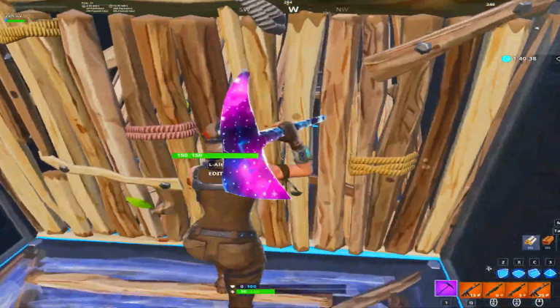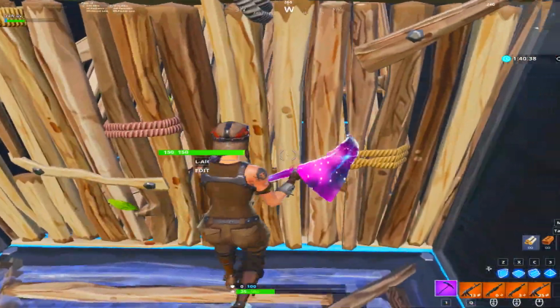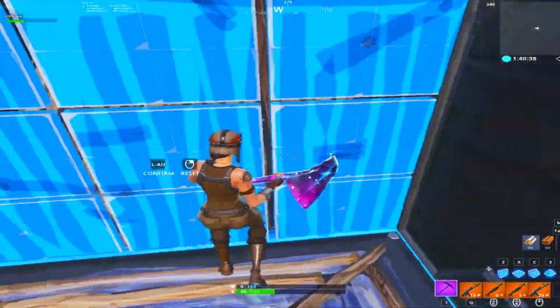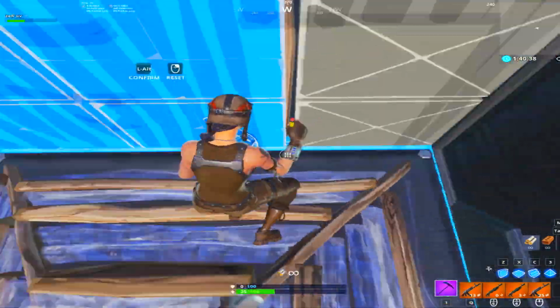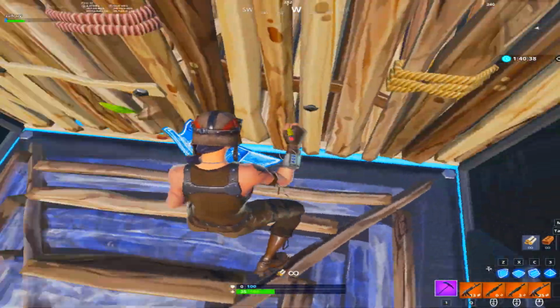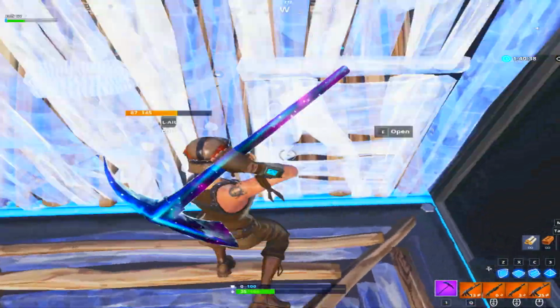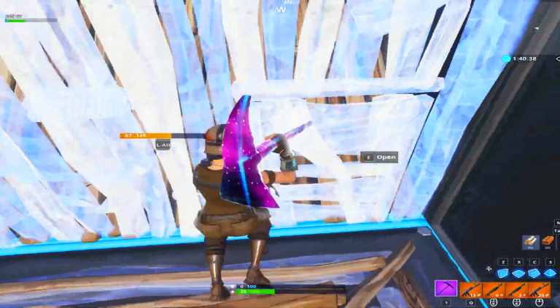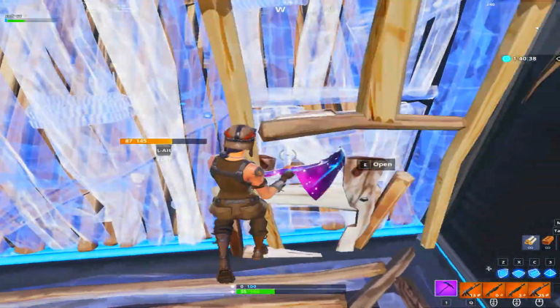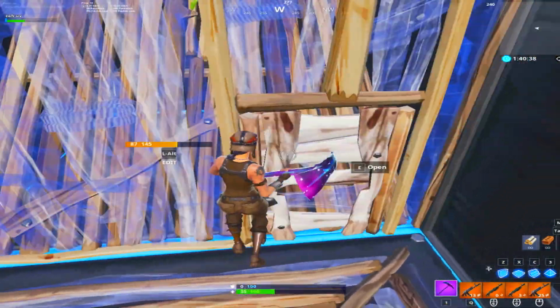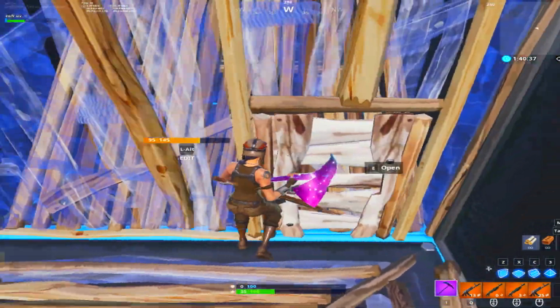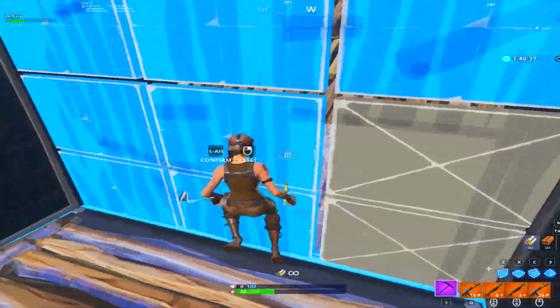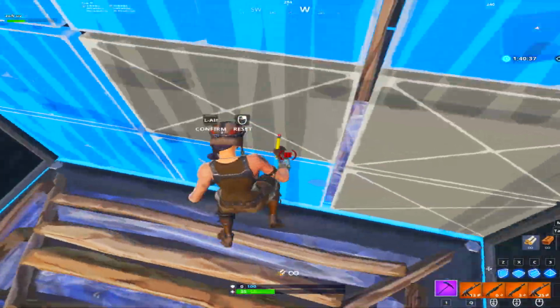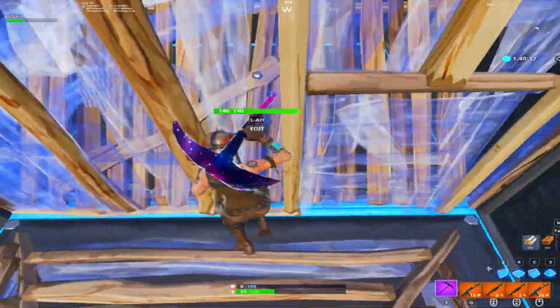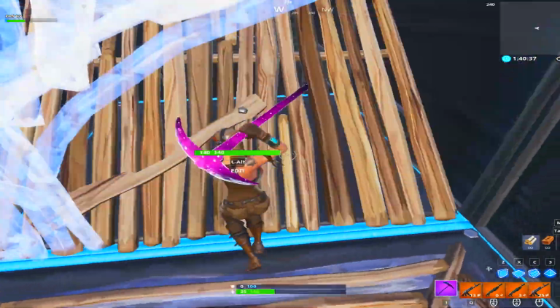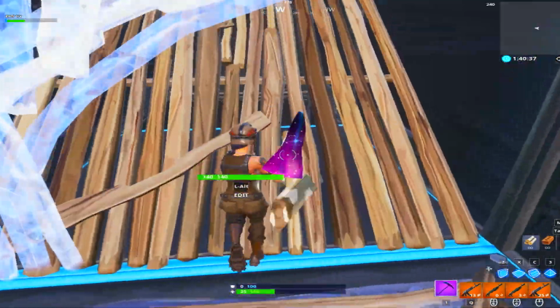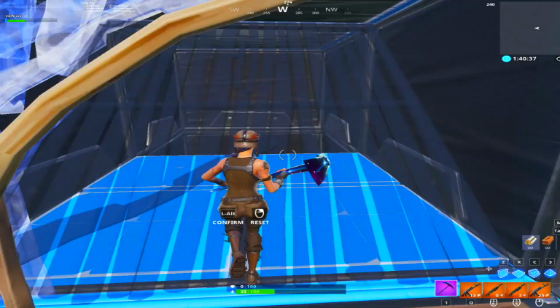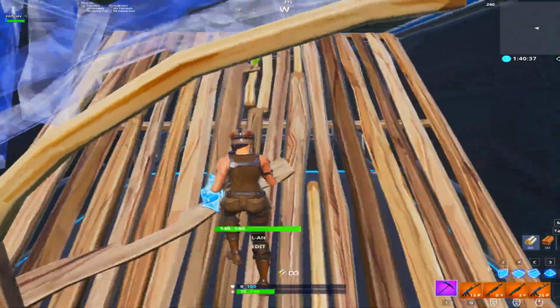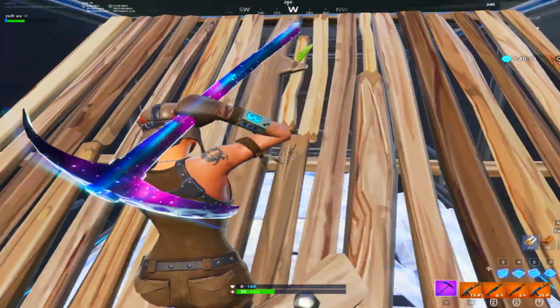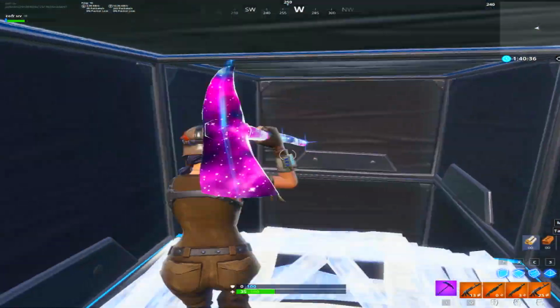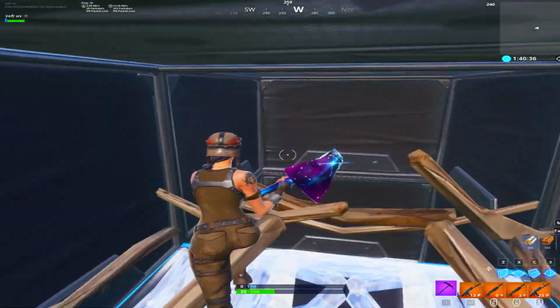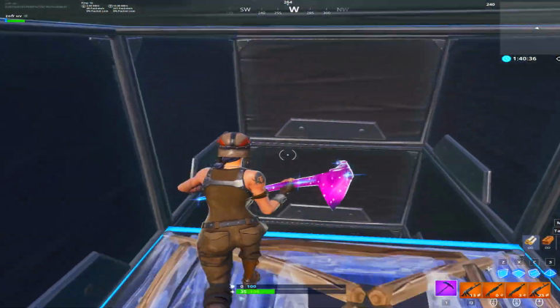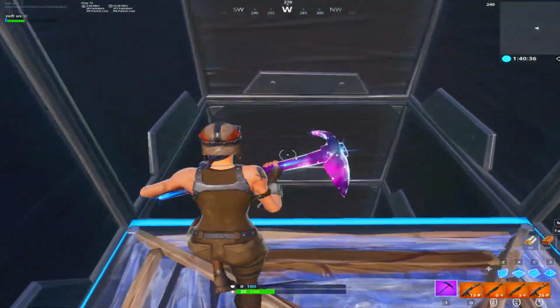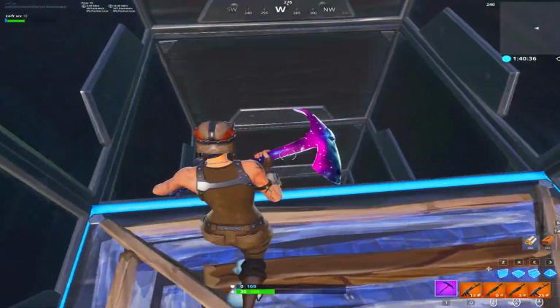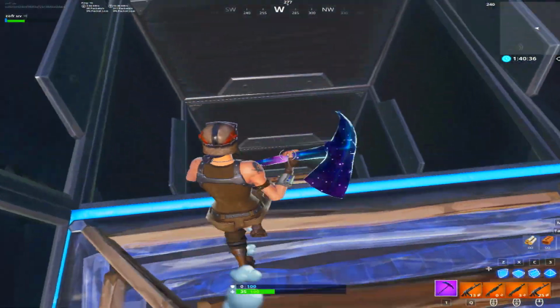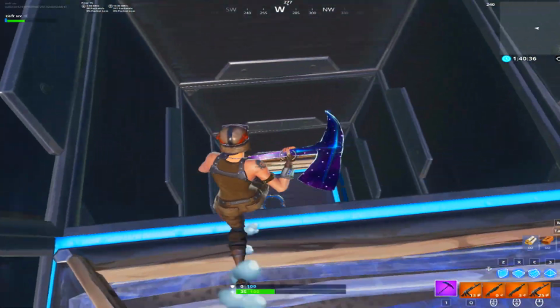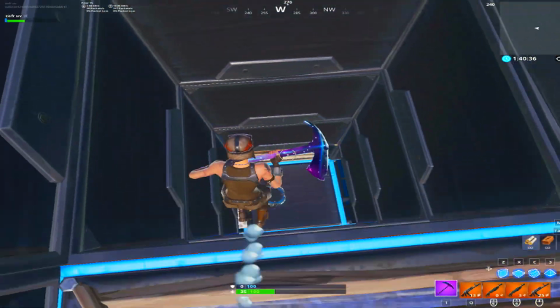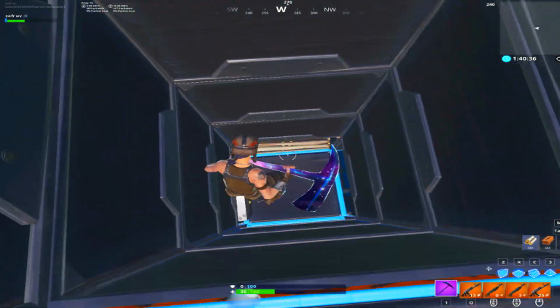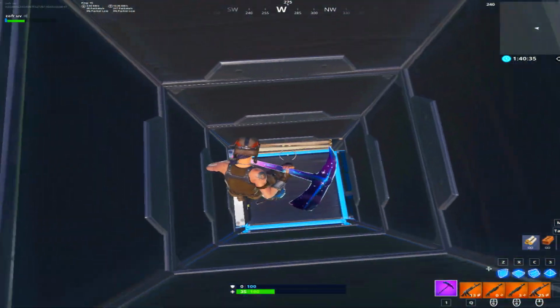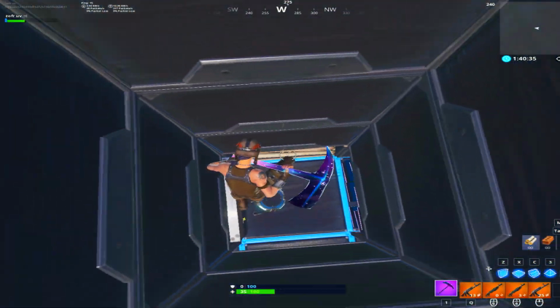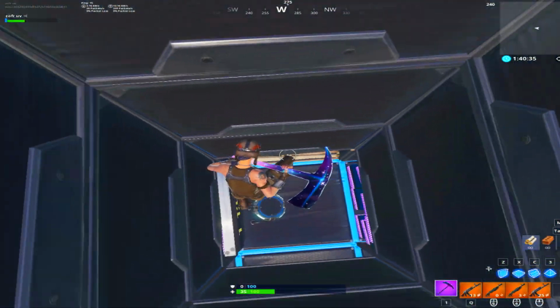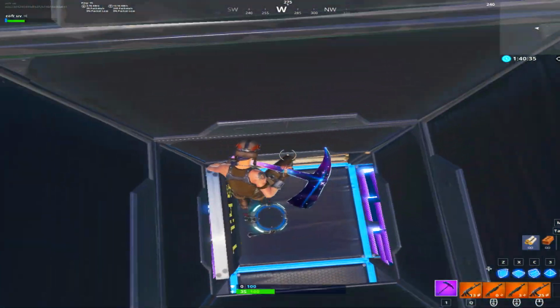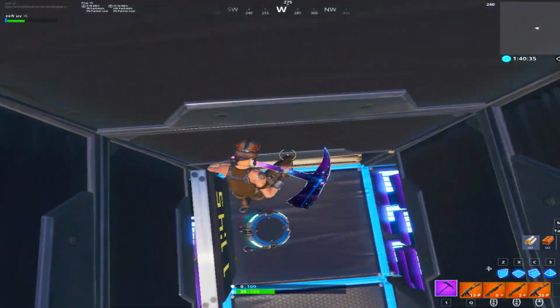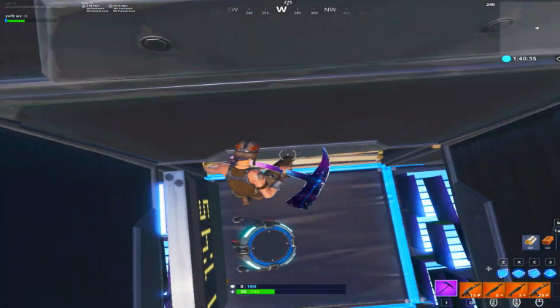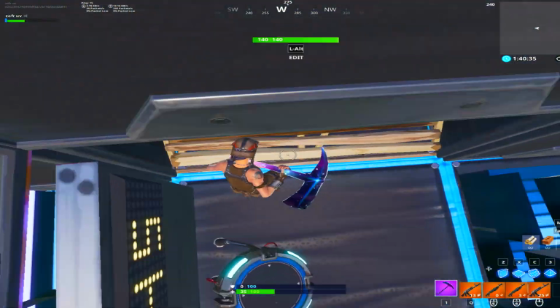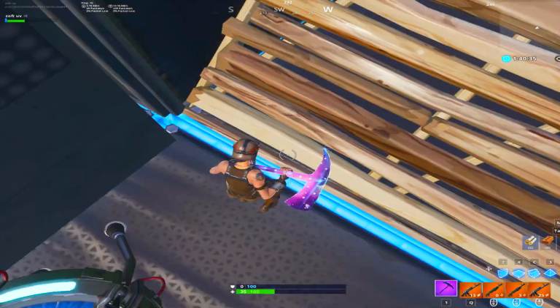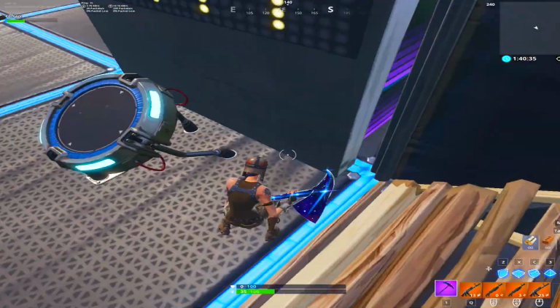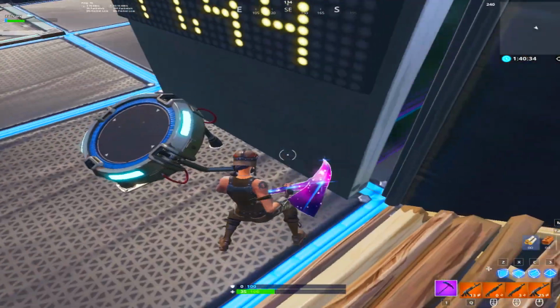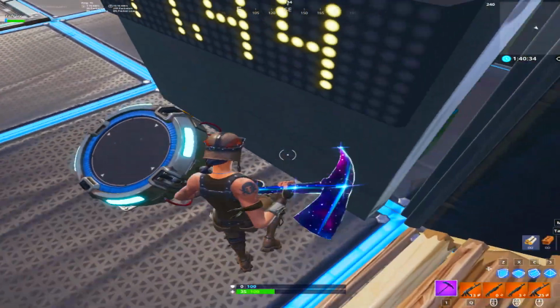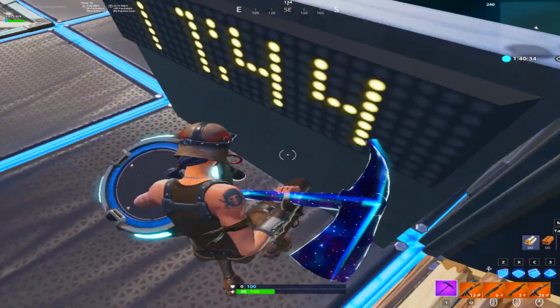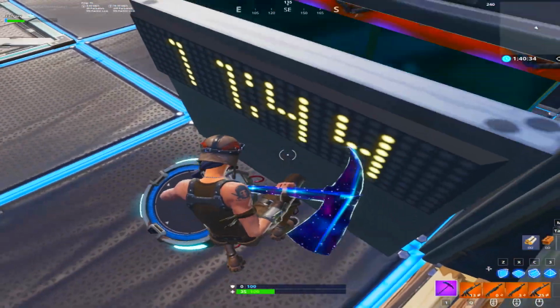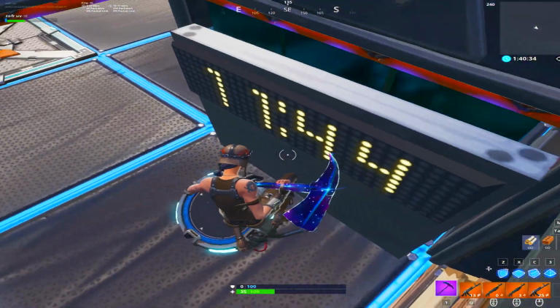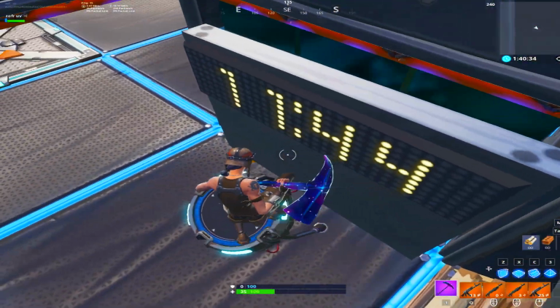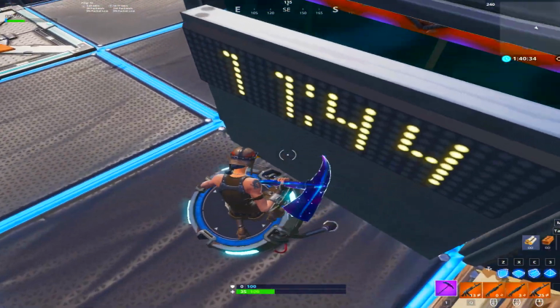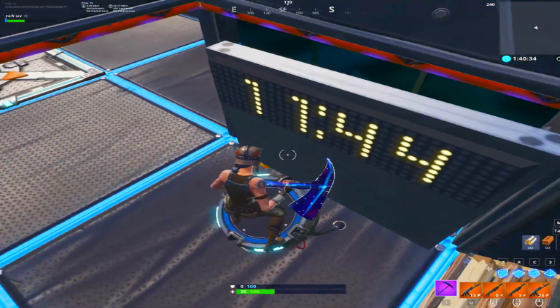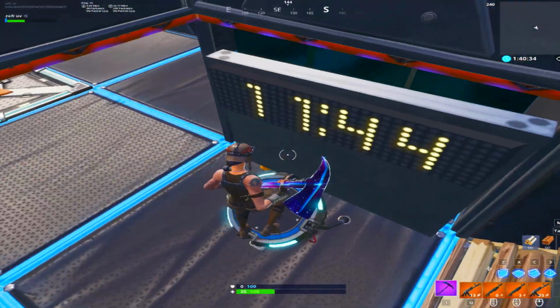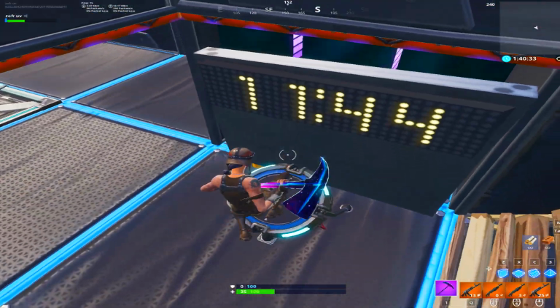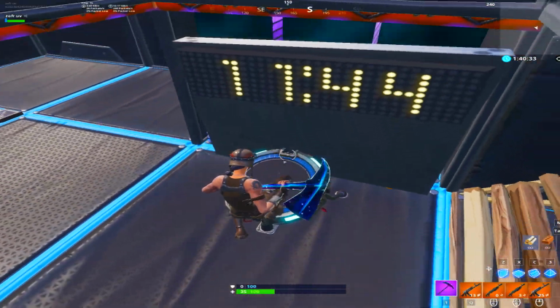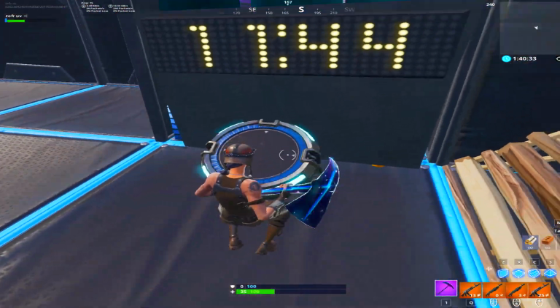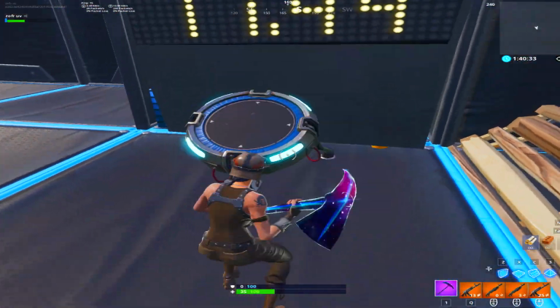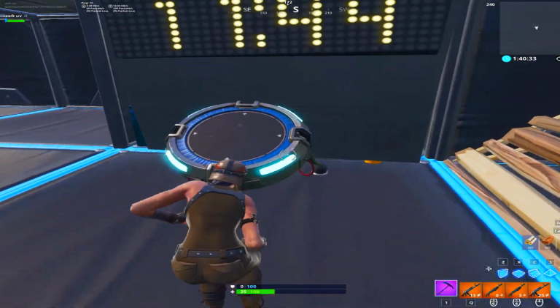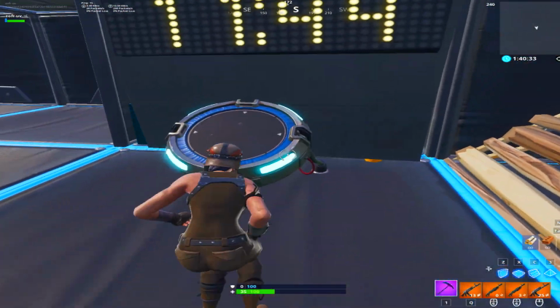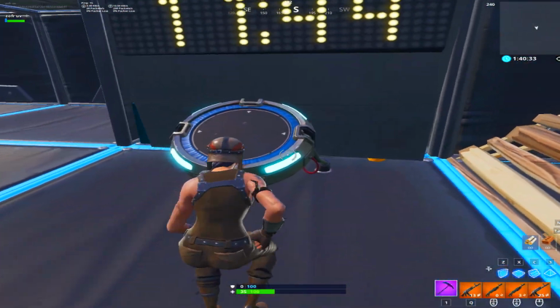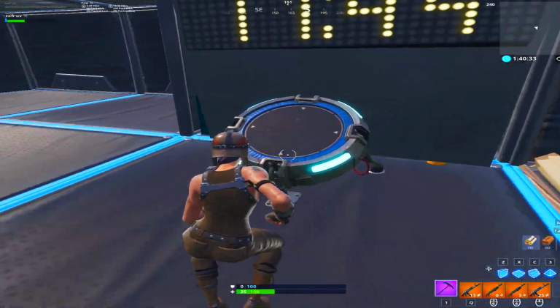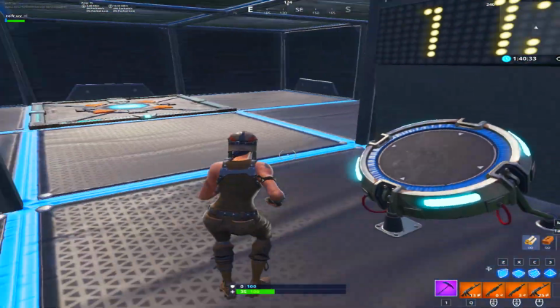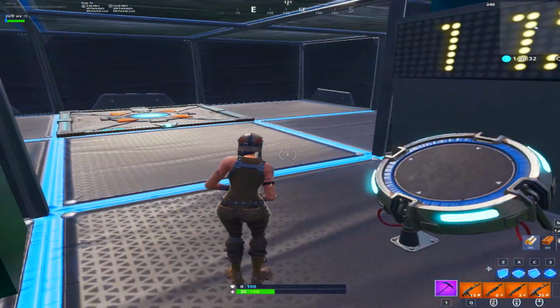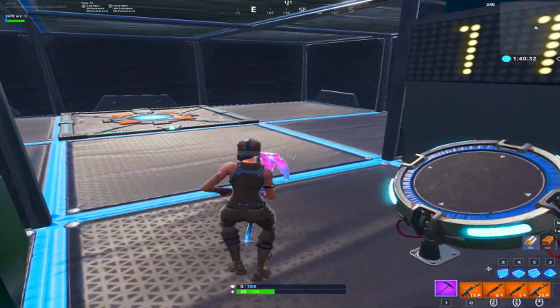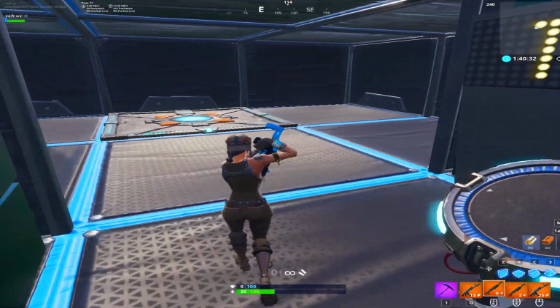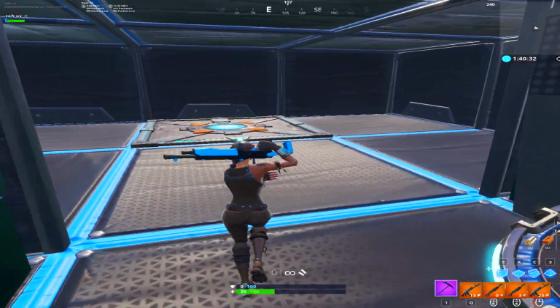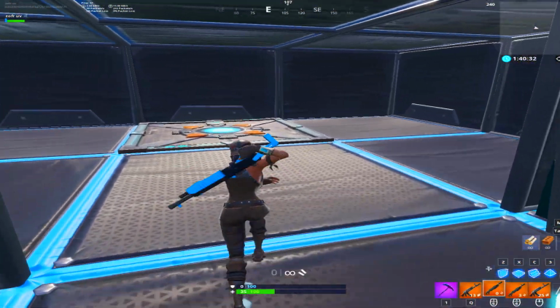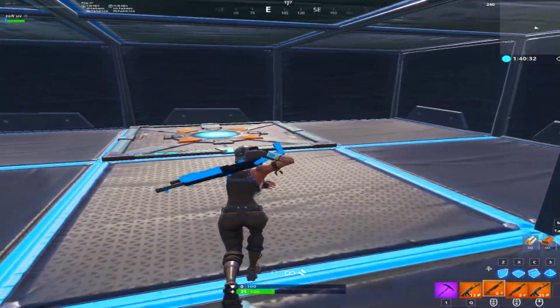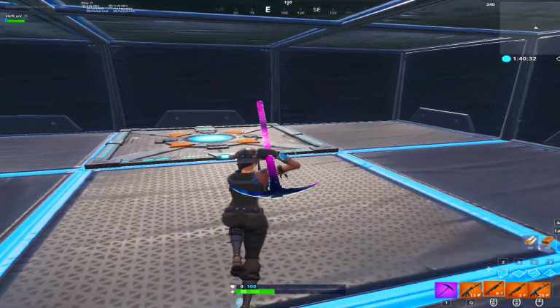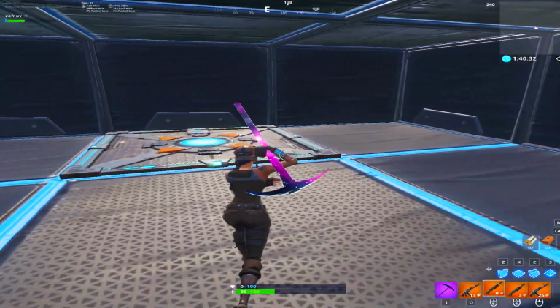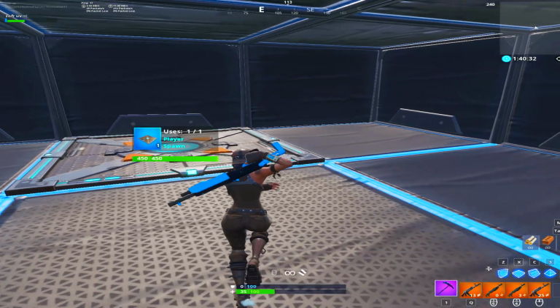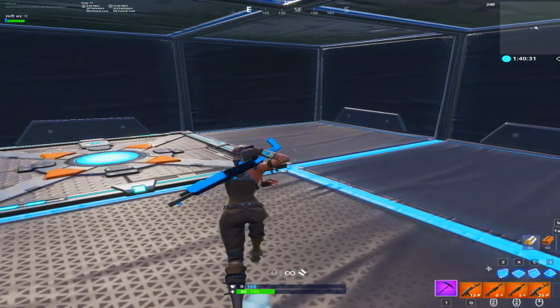As you can see here, you just re-edit the pyramid and then edit the wall. I feel I'm really bad at these edits and that's why I threw them in — I thought maybe you guys would need some help too. And here you just drop back down to the launch pad and you're done.